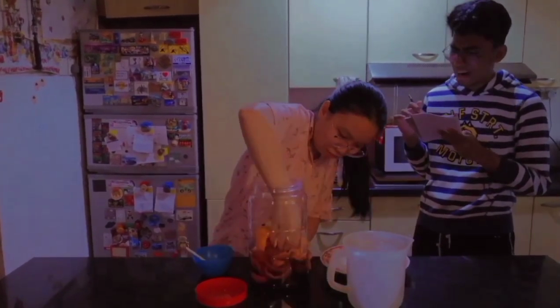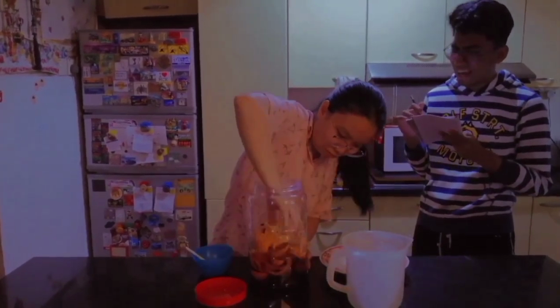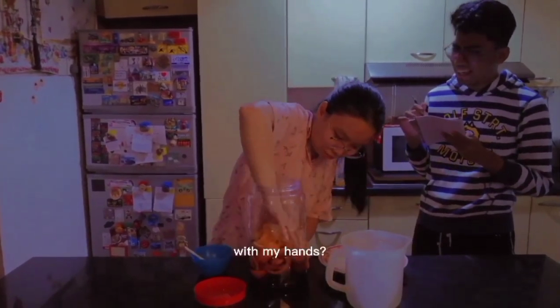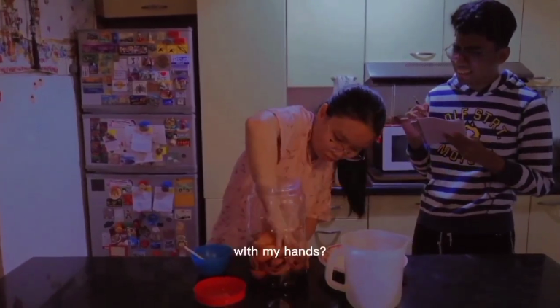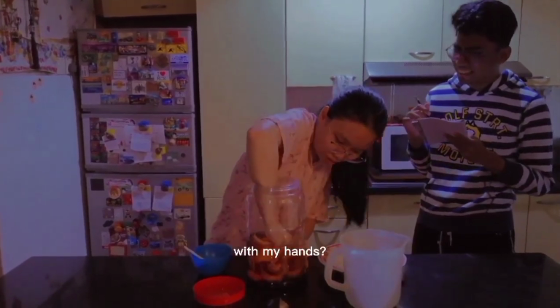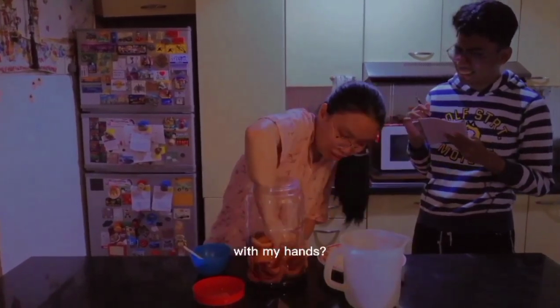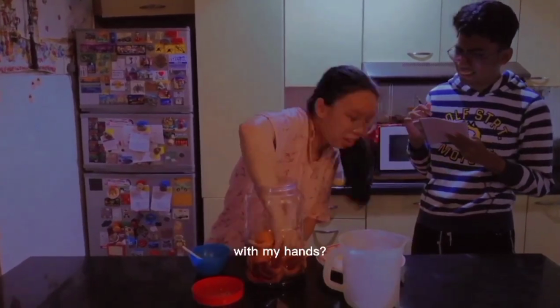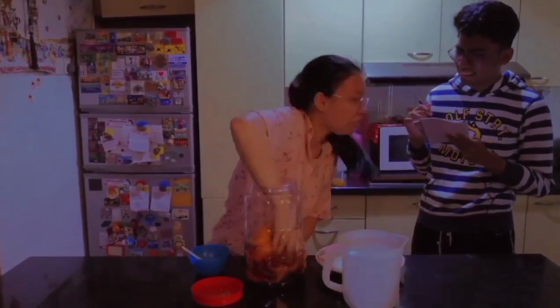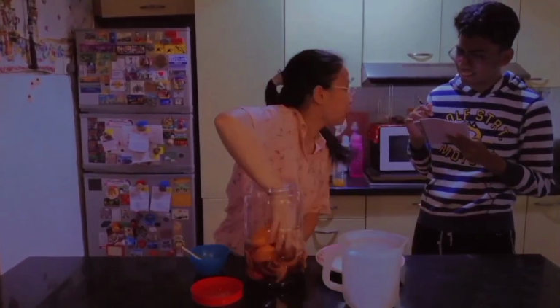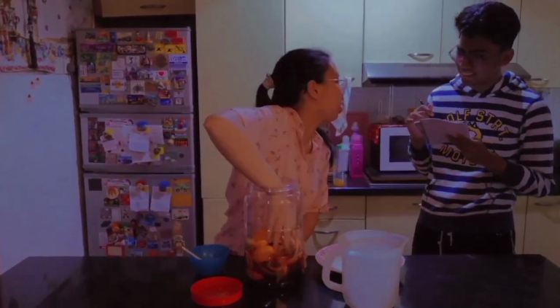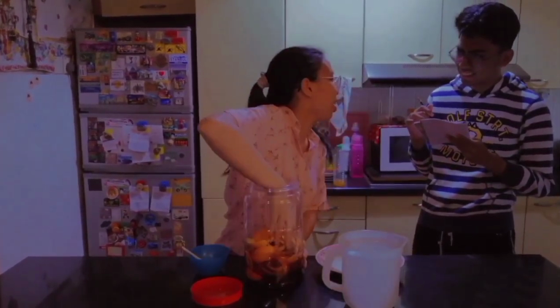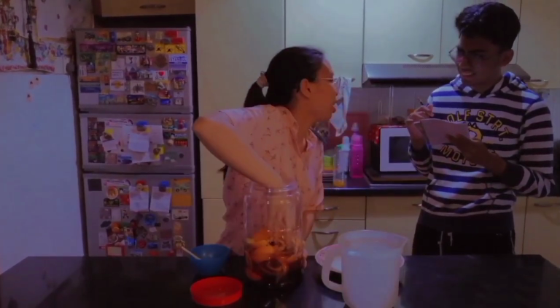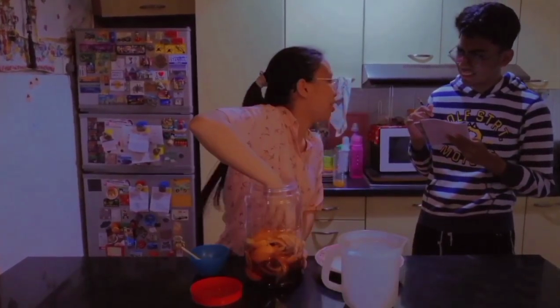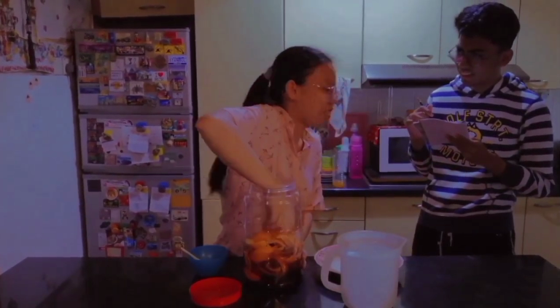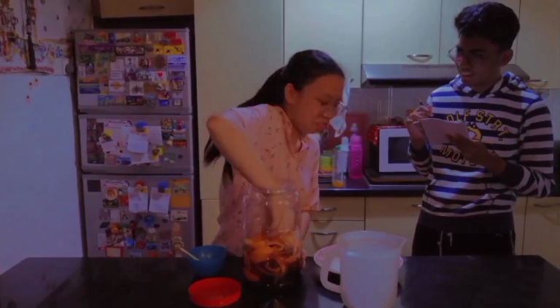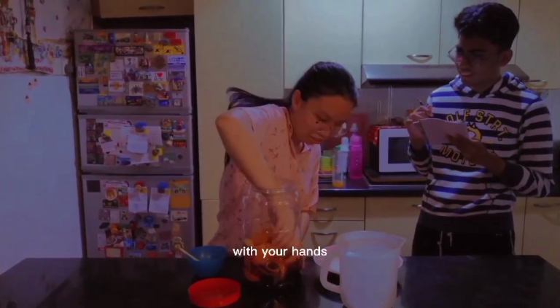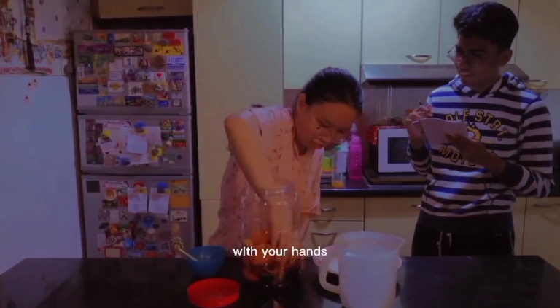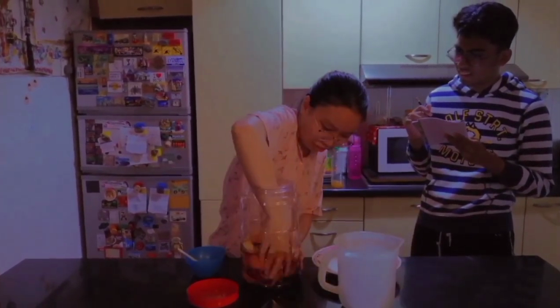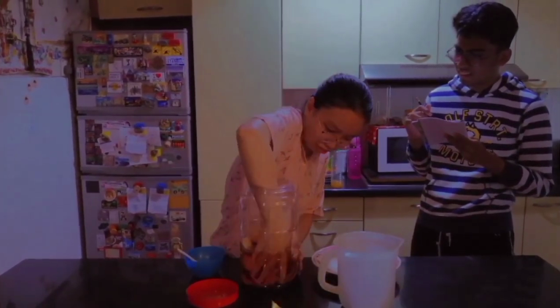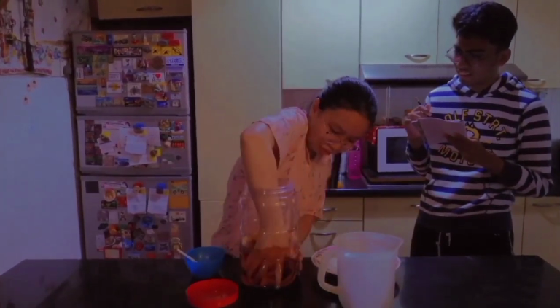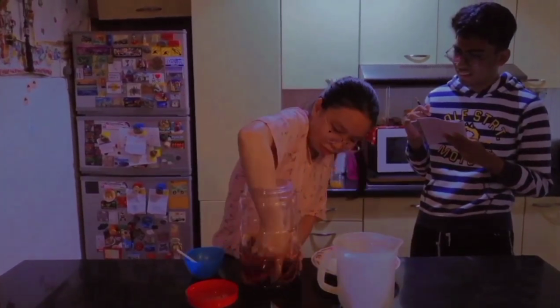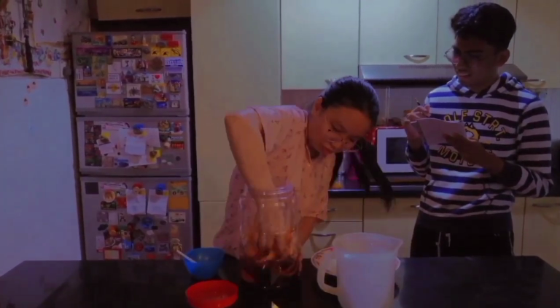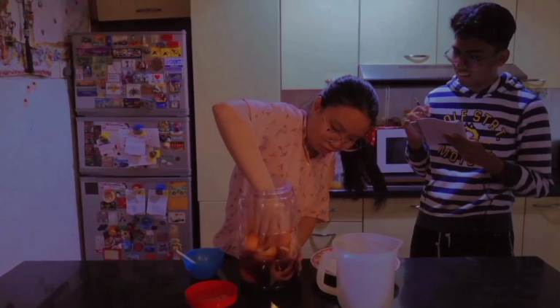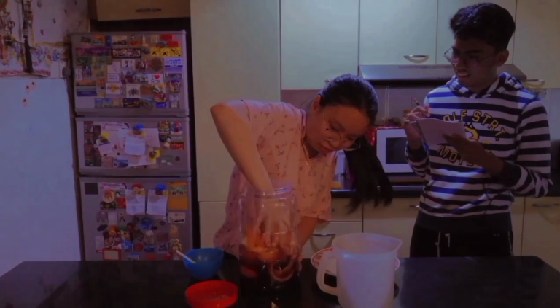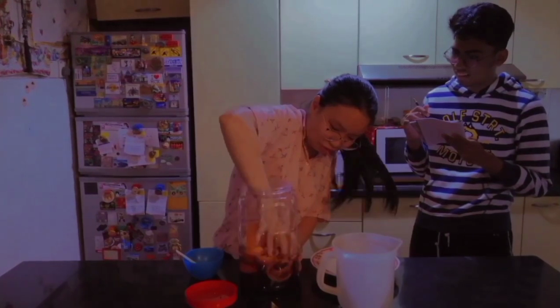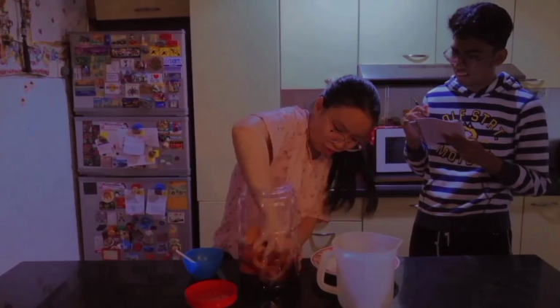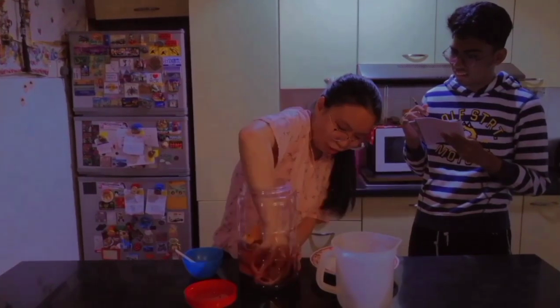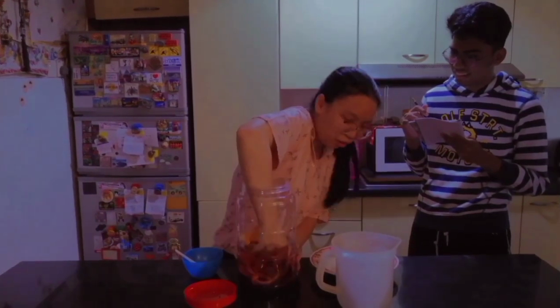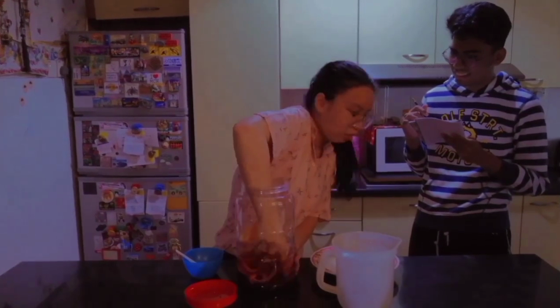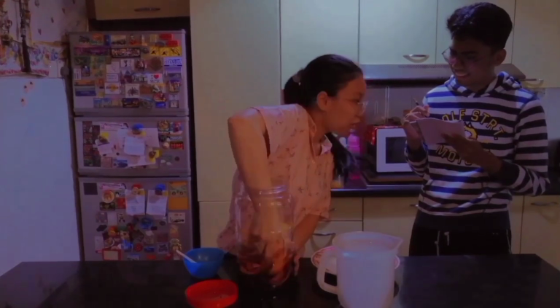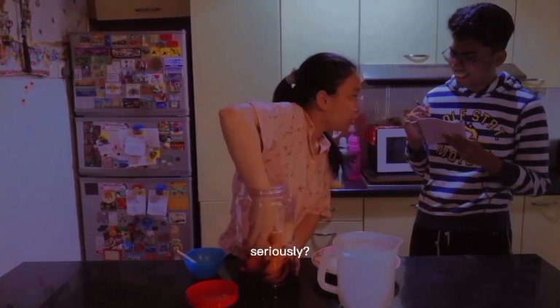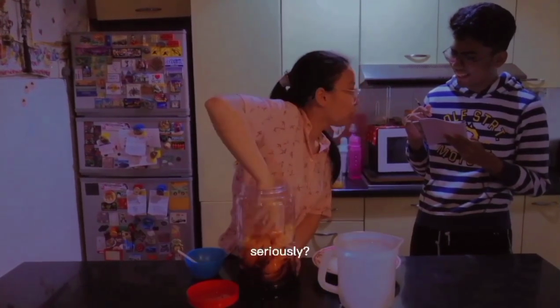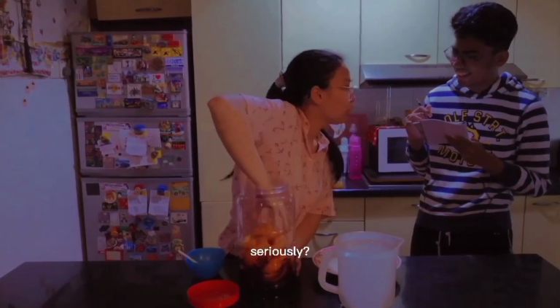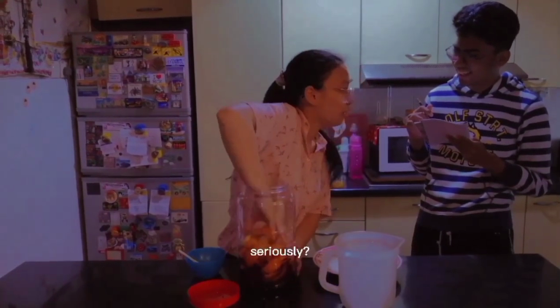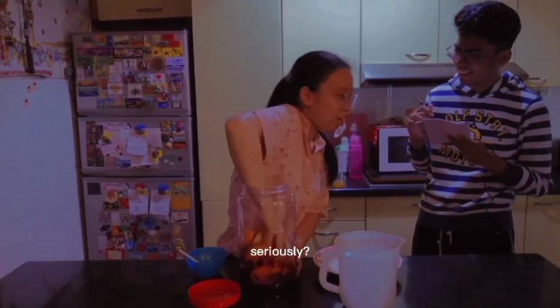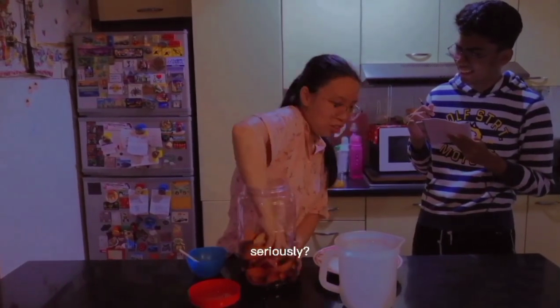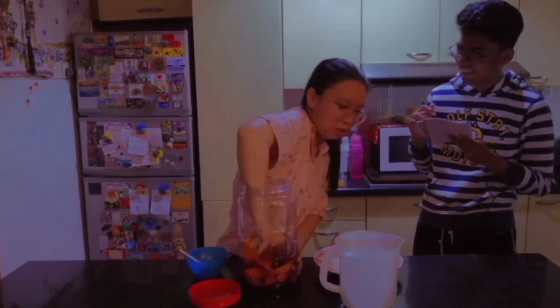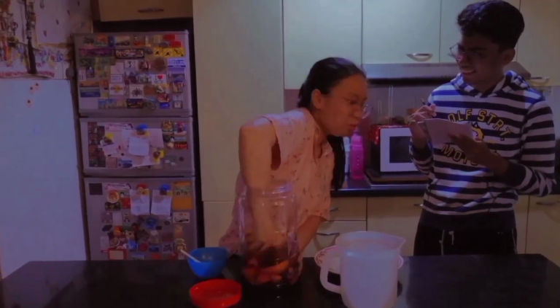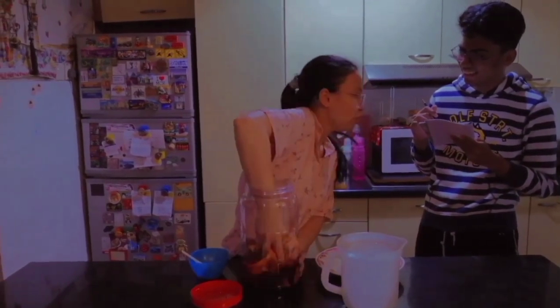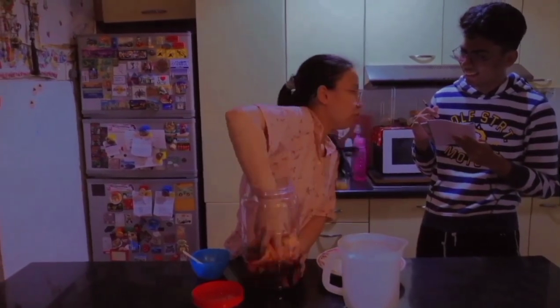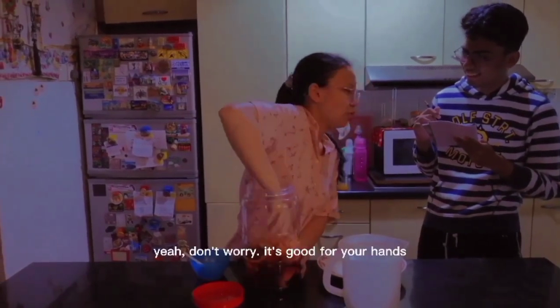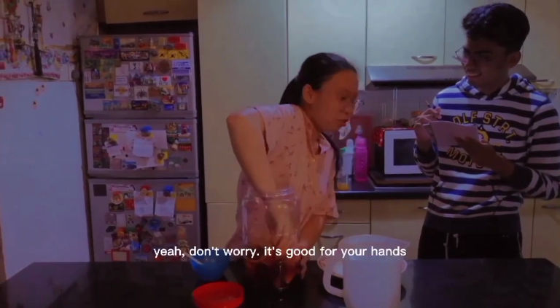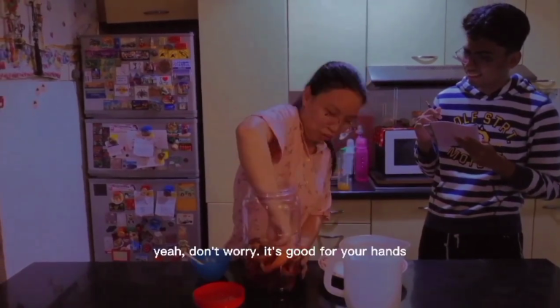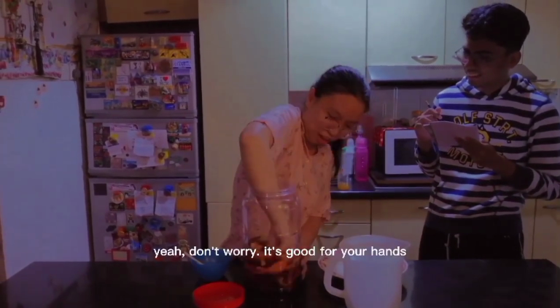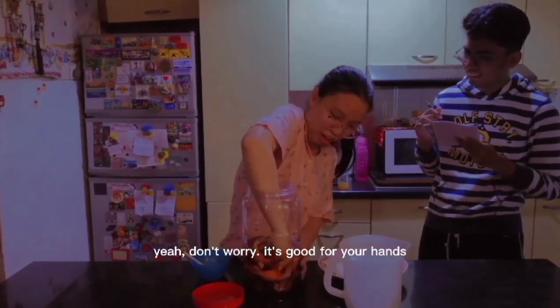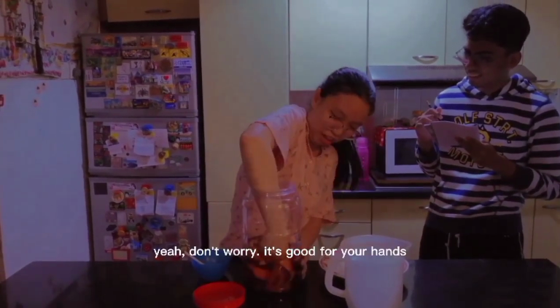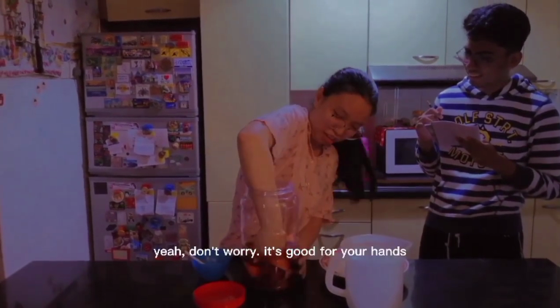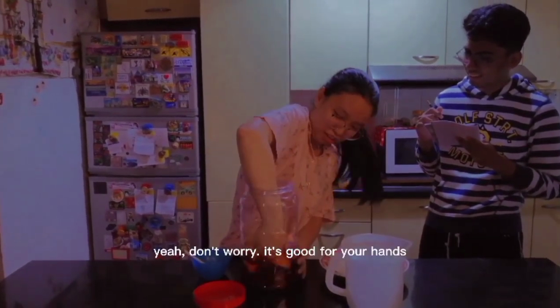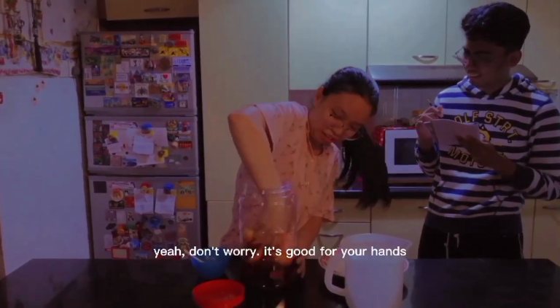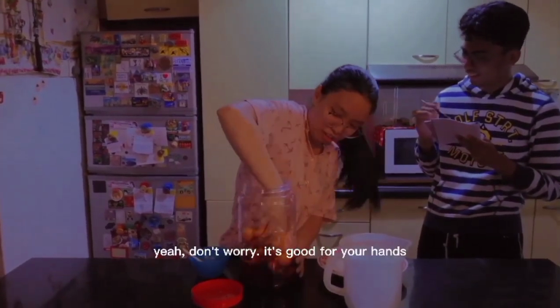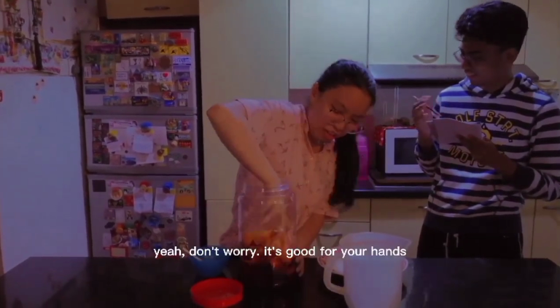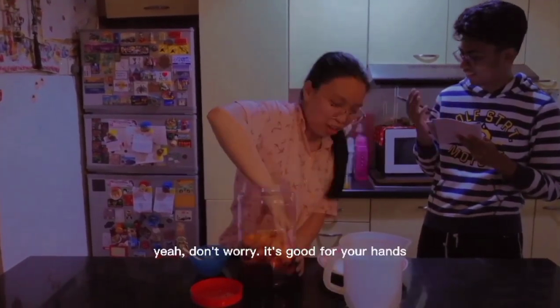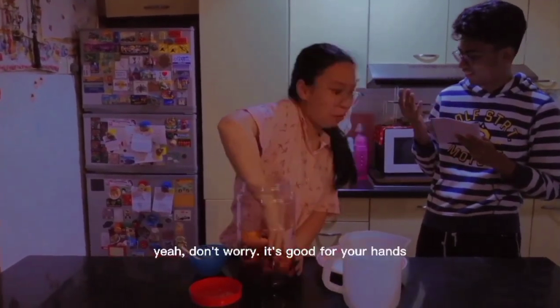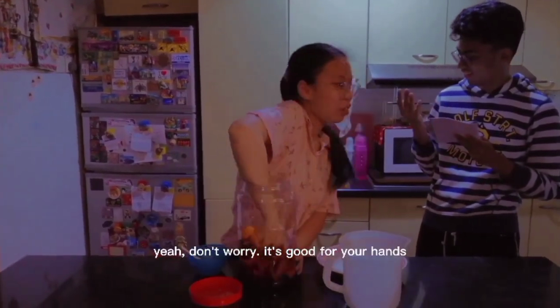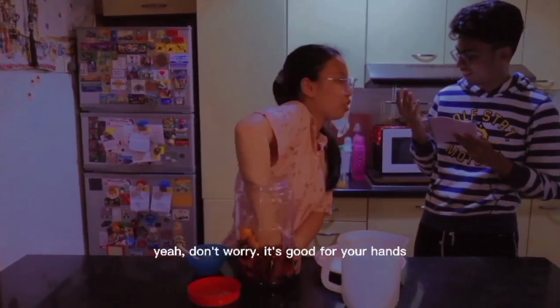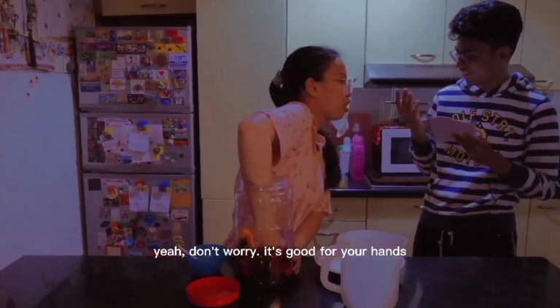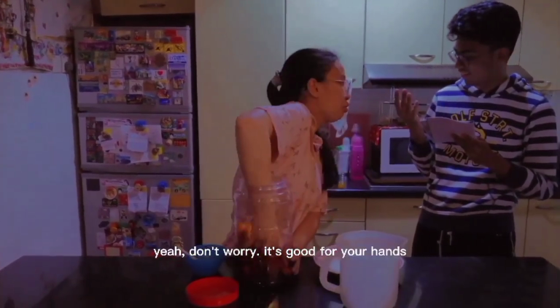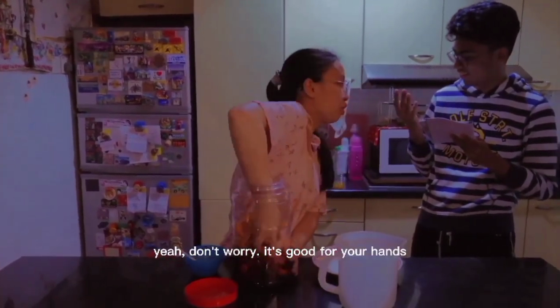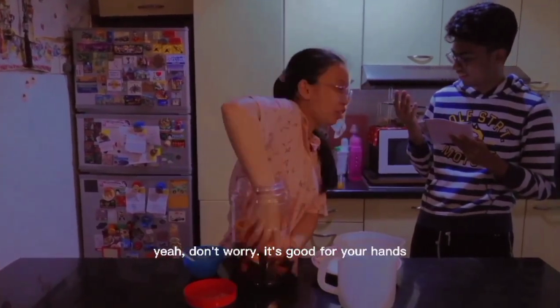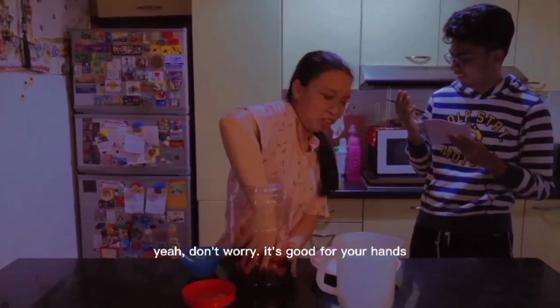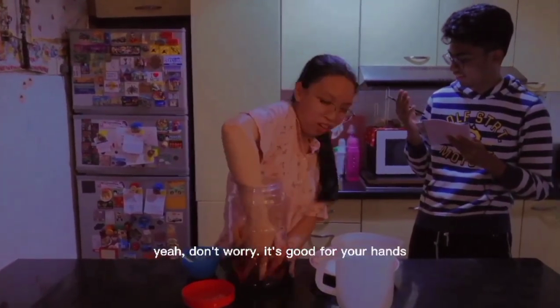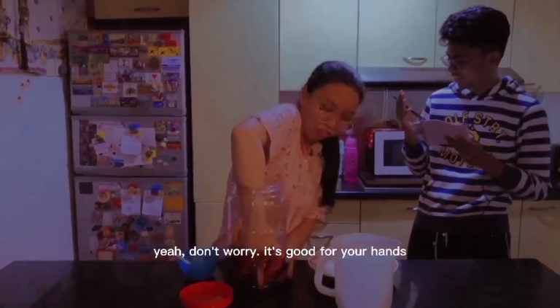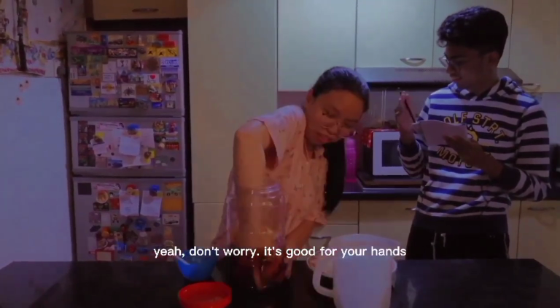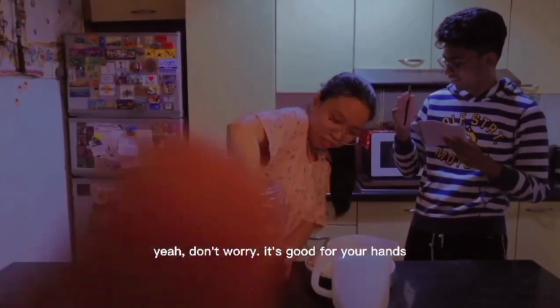With my hands? Yes, with your hands. Don't worry — with your hands. It makes your skin feel sorry.